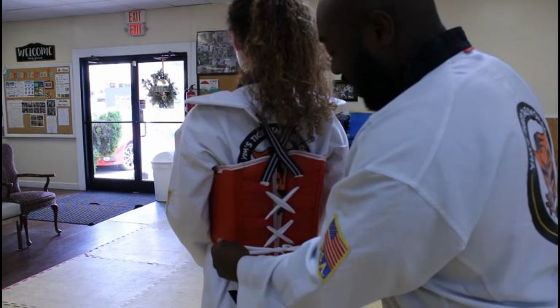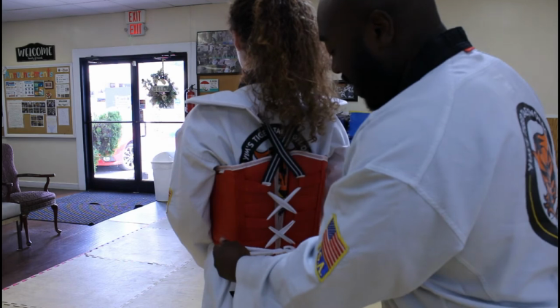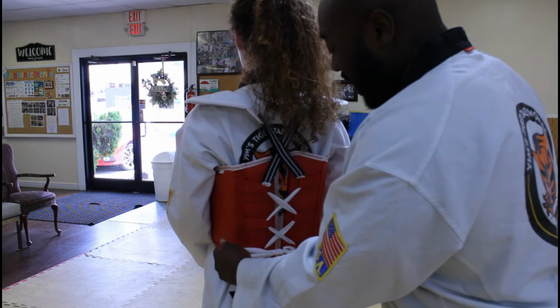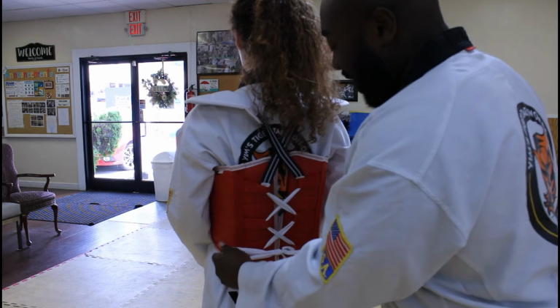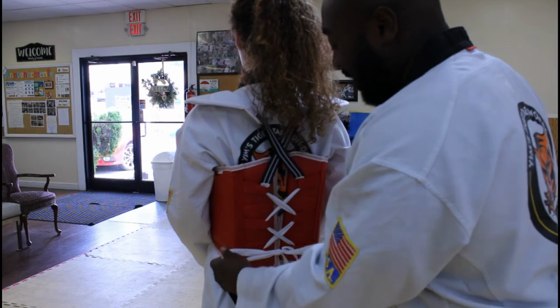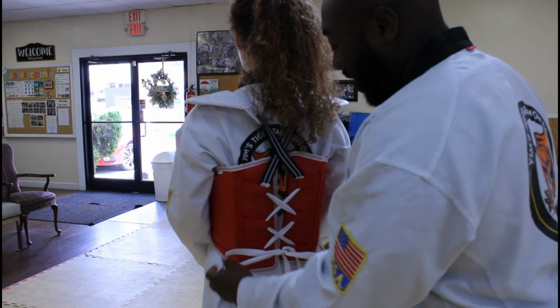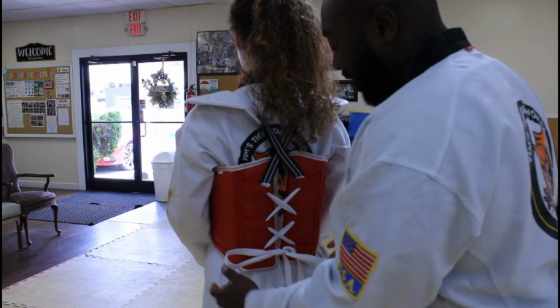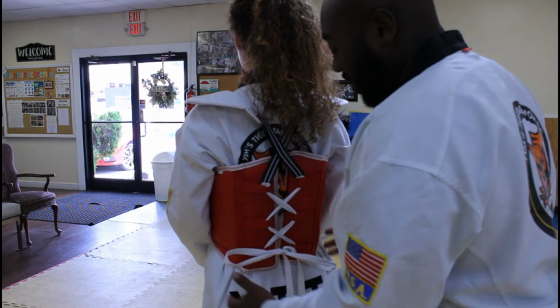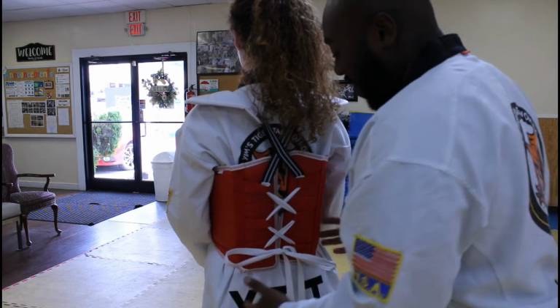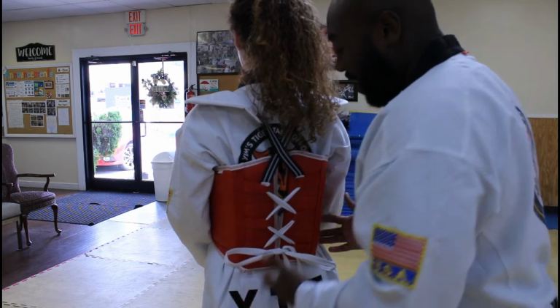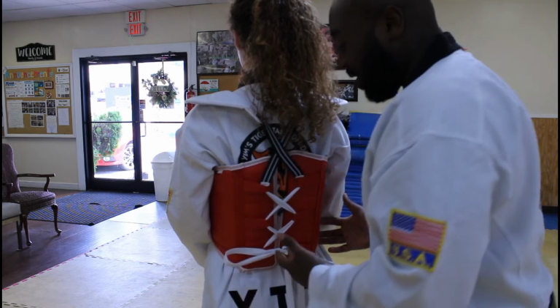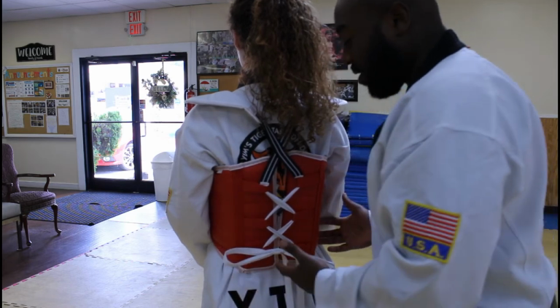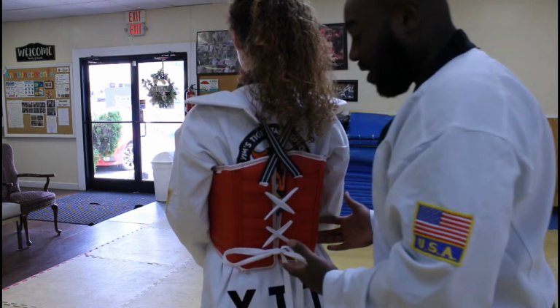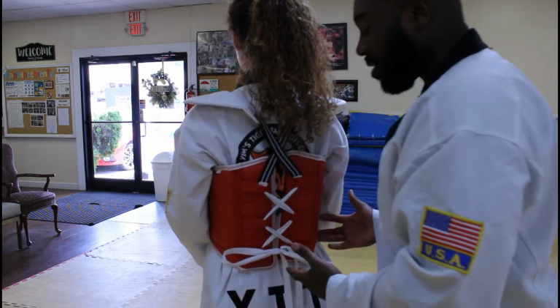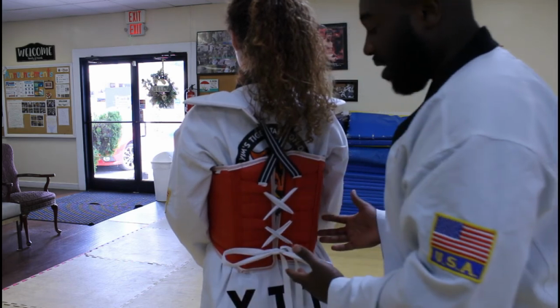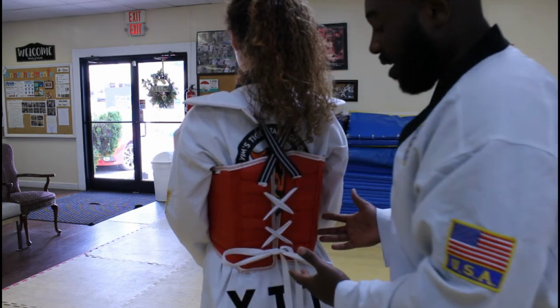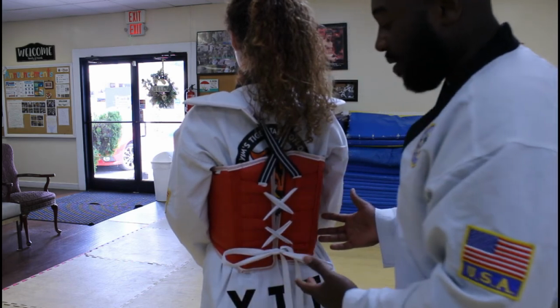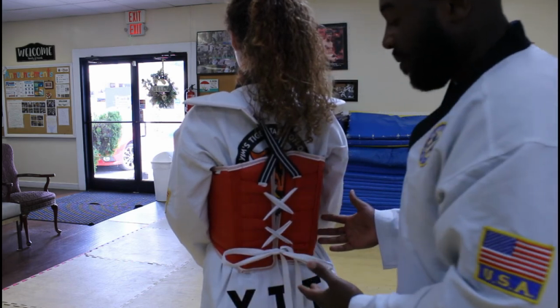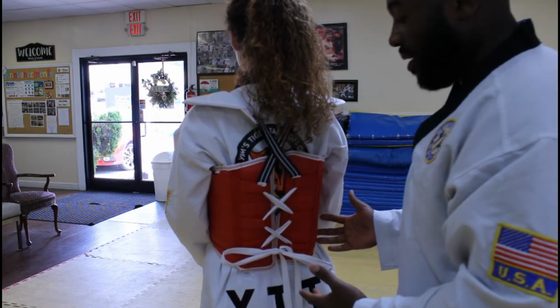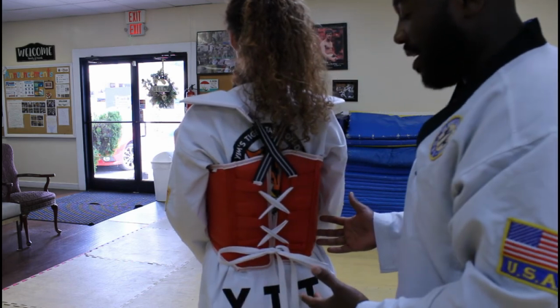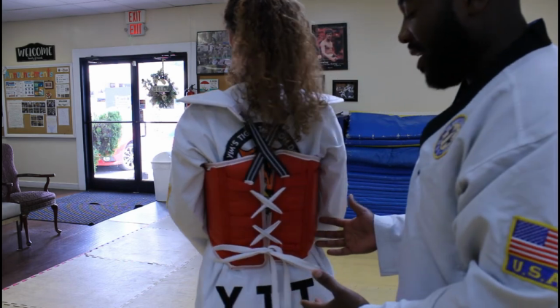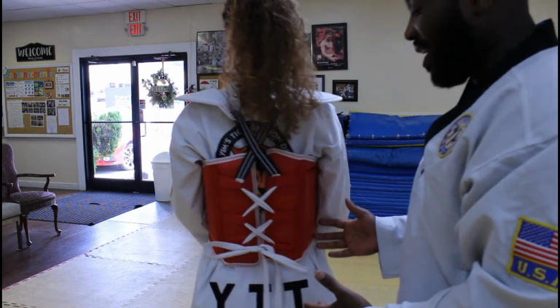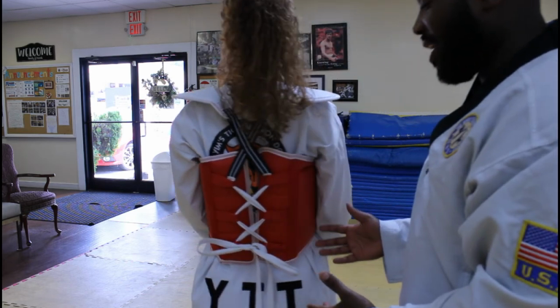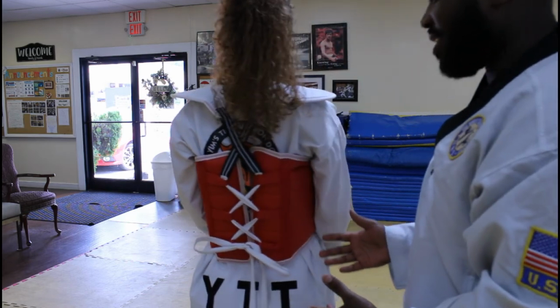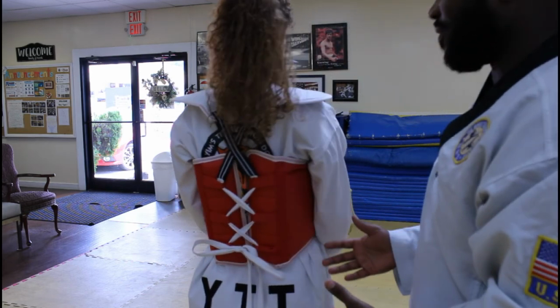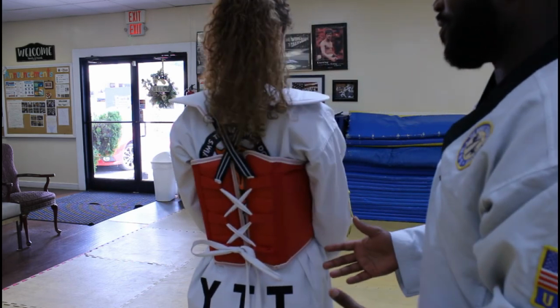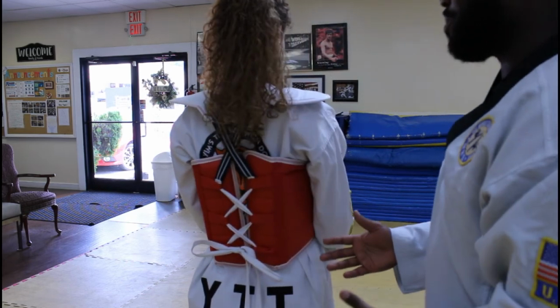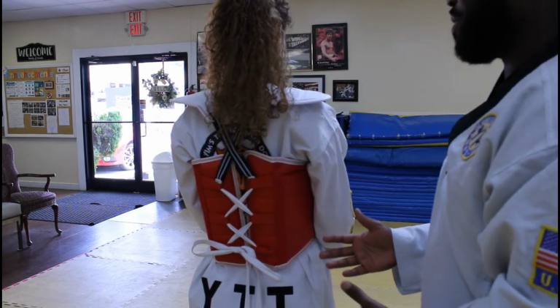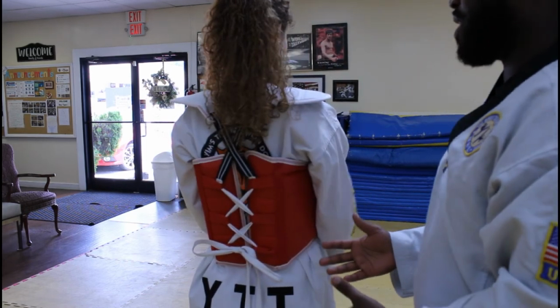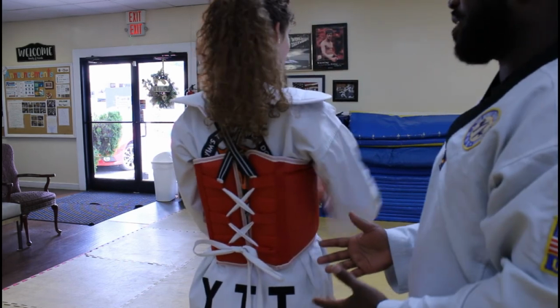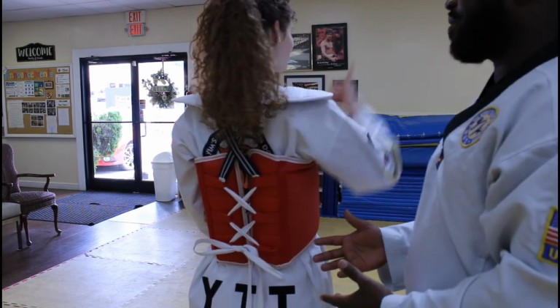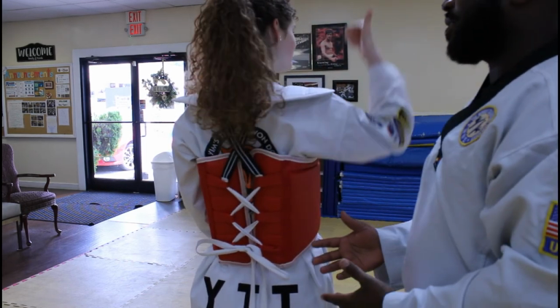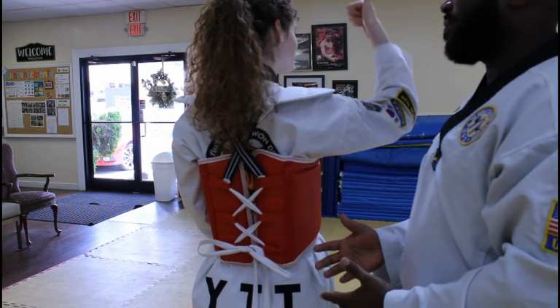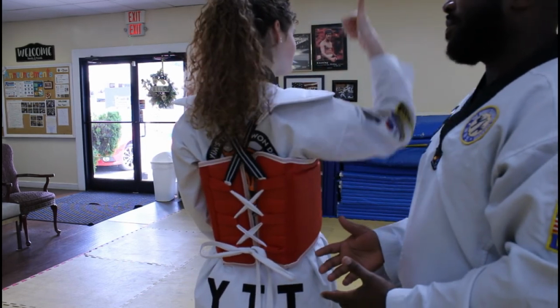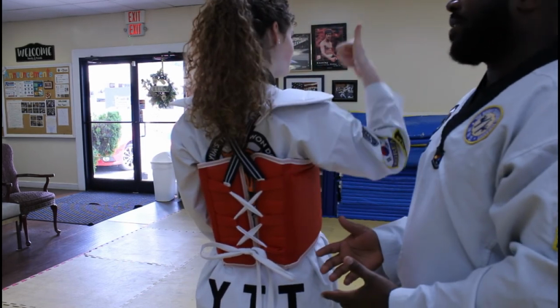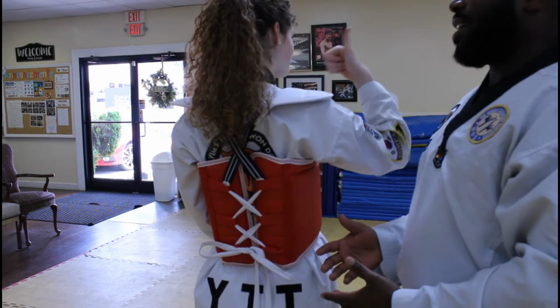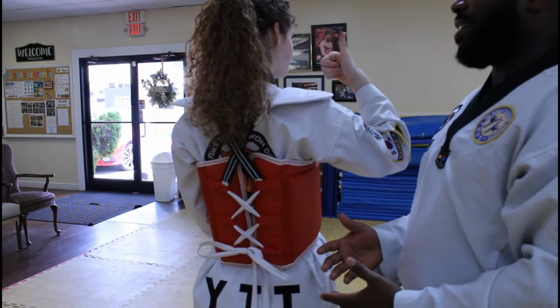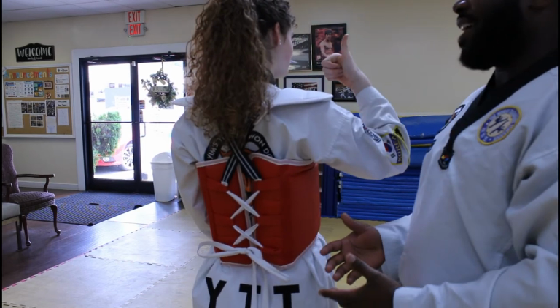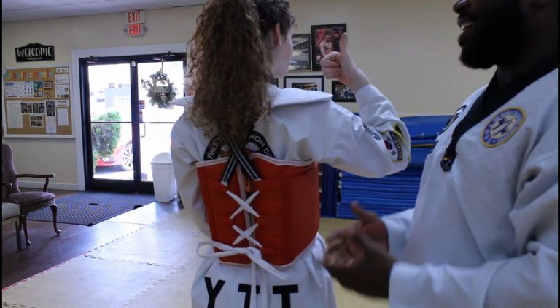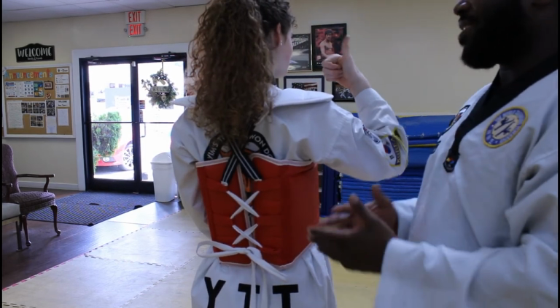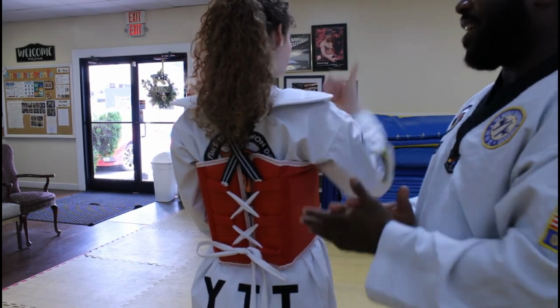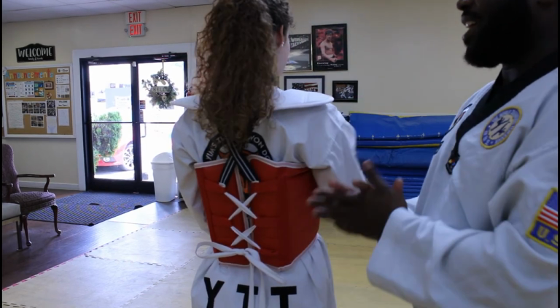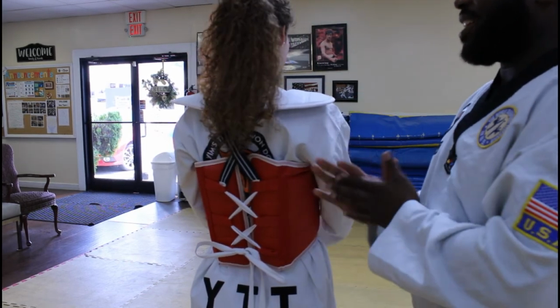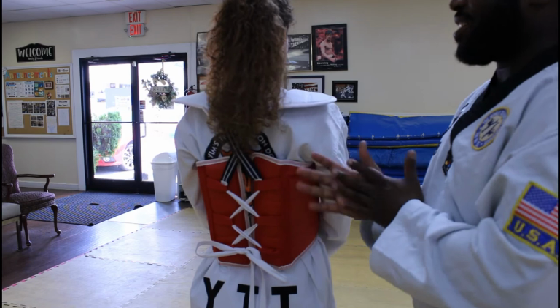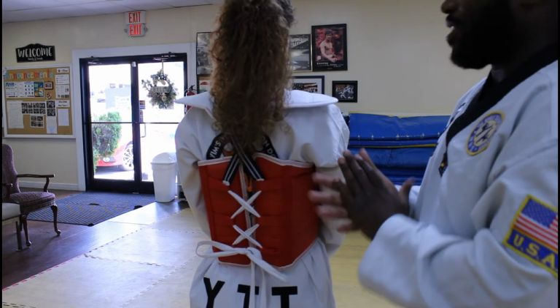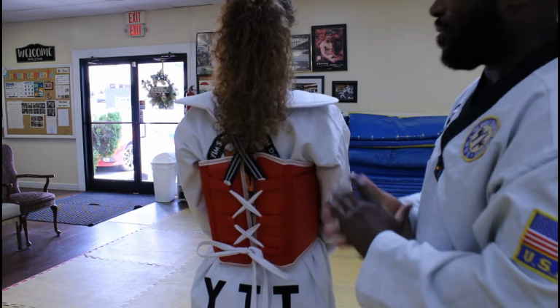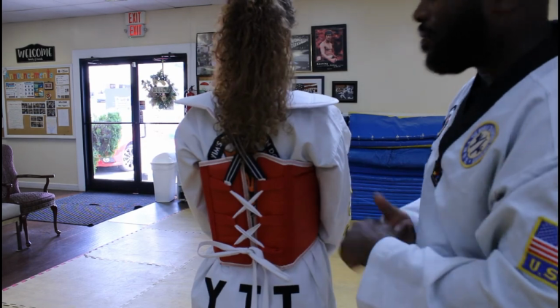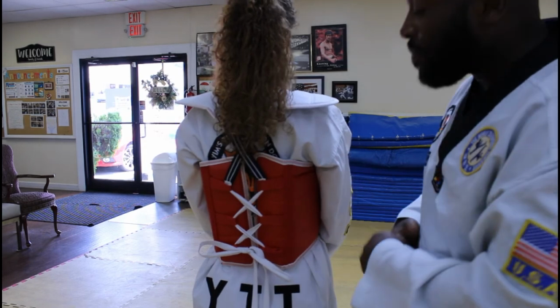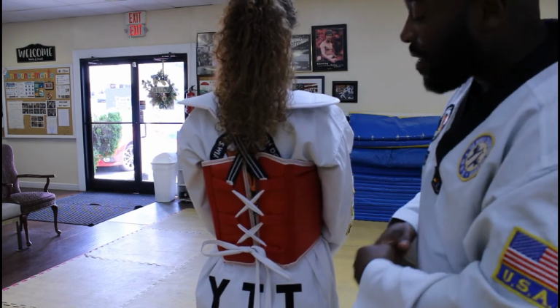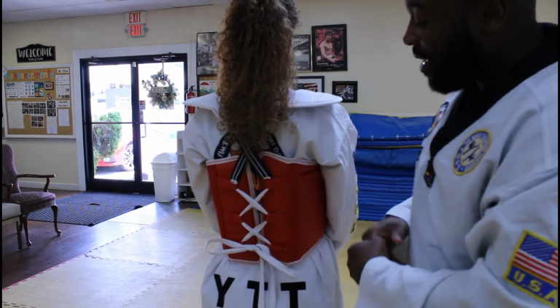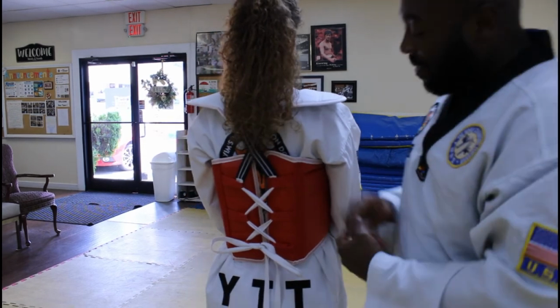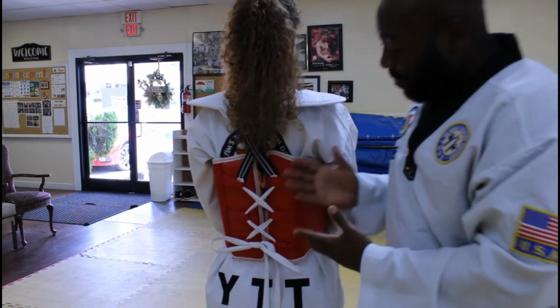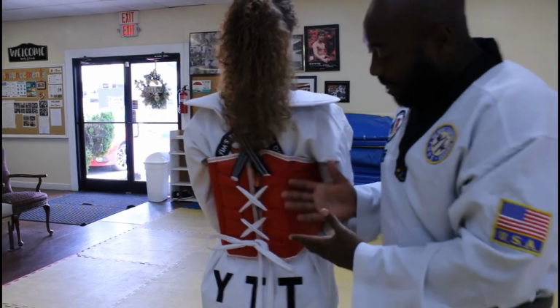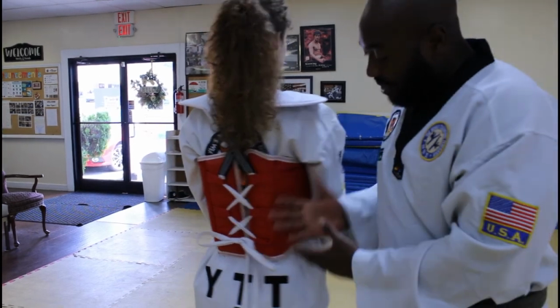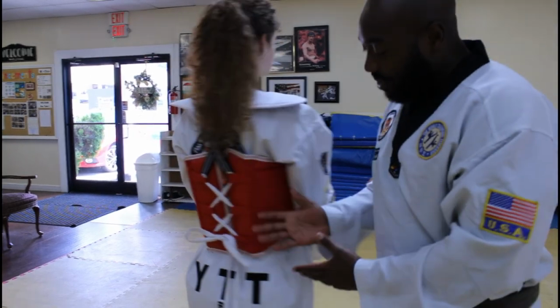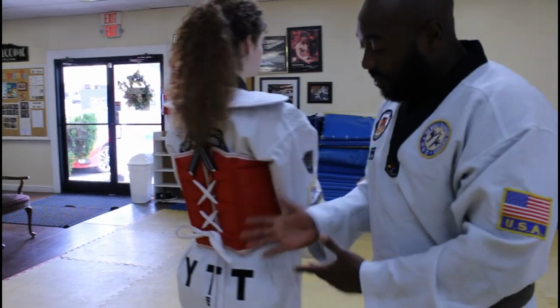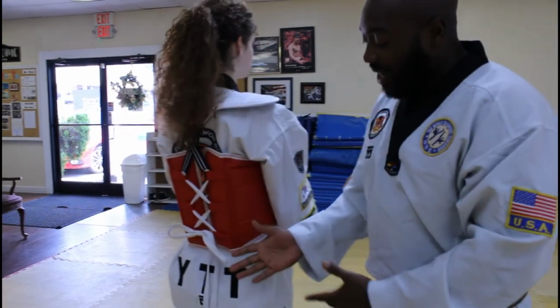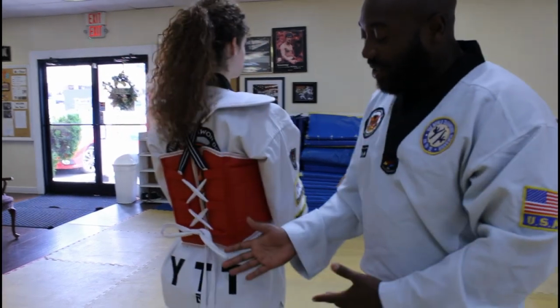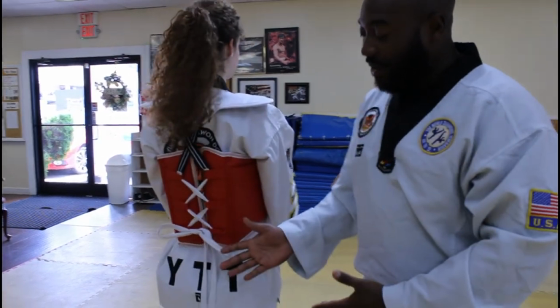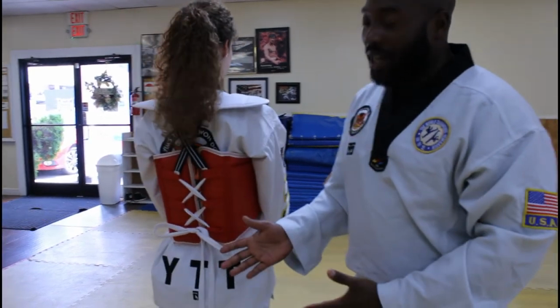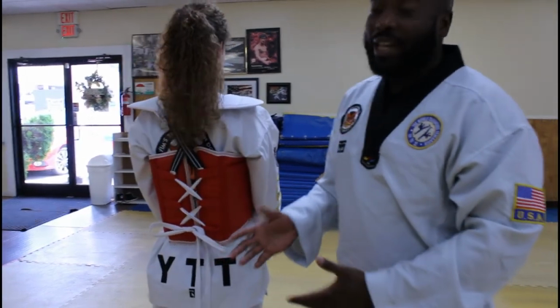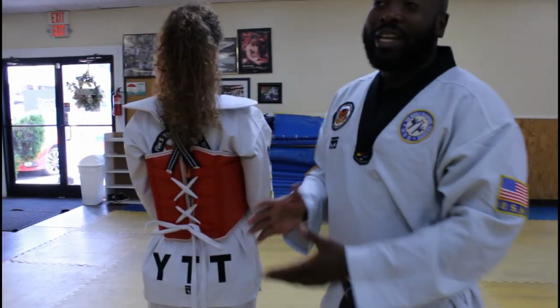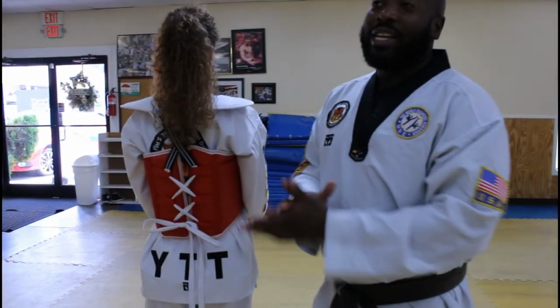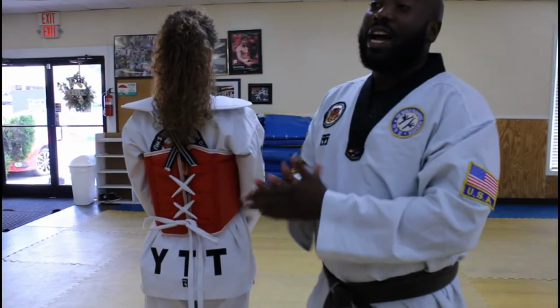And that's how you tie your chest guard. How's it feel, Miss Mary Catherine? Great. So — one, two, and three.